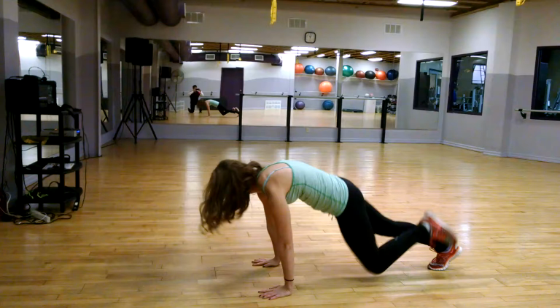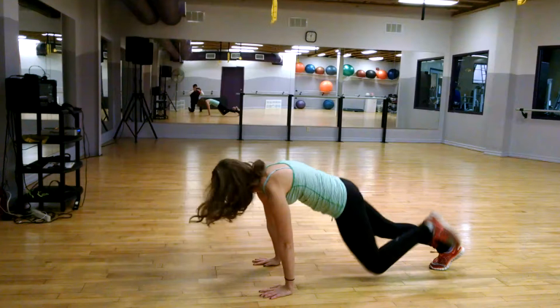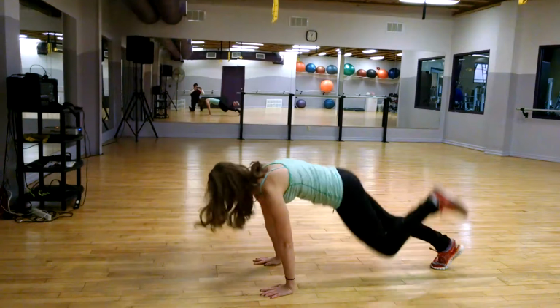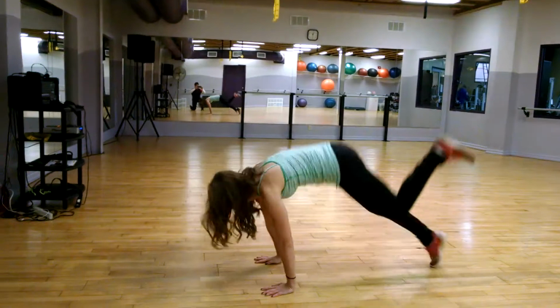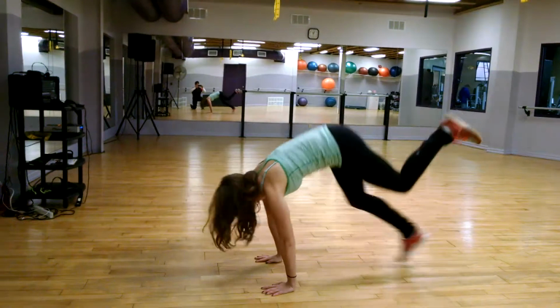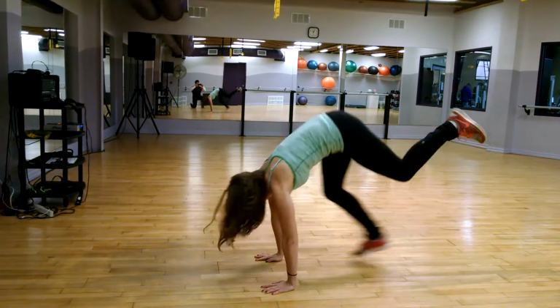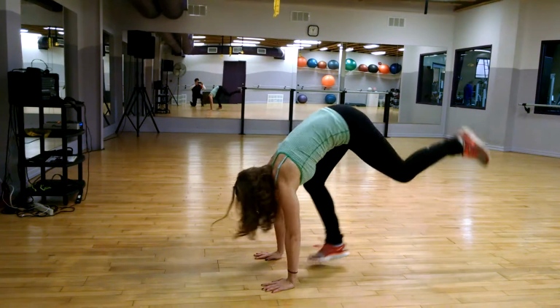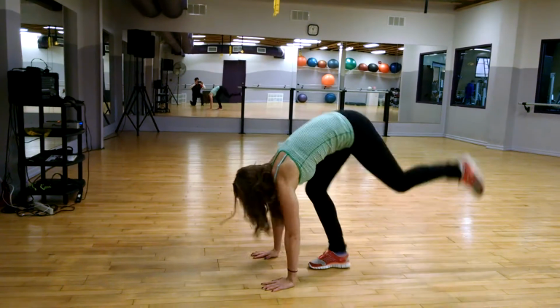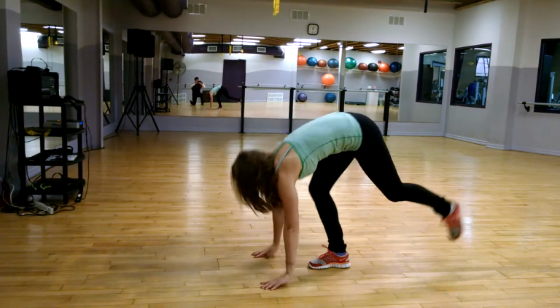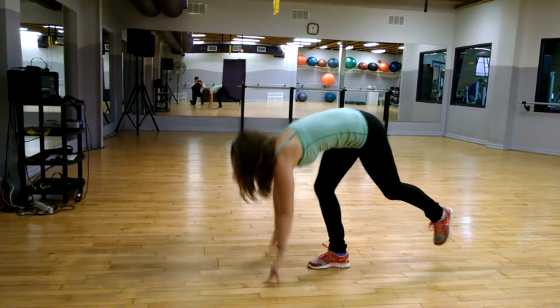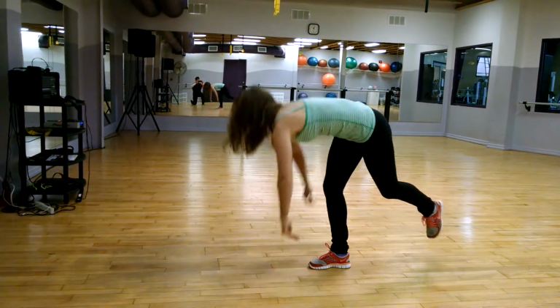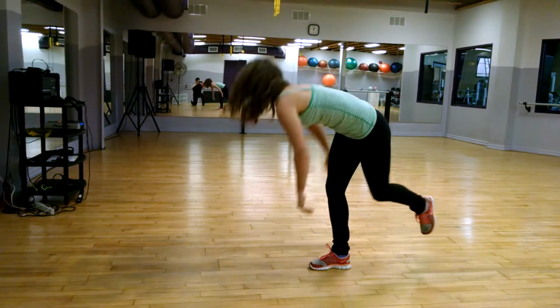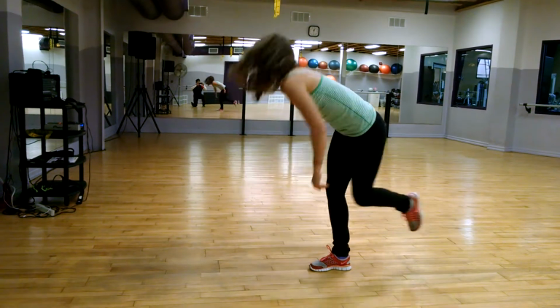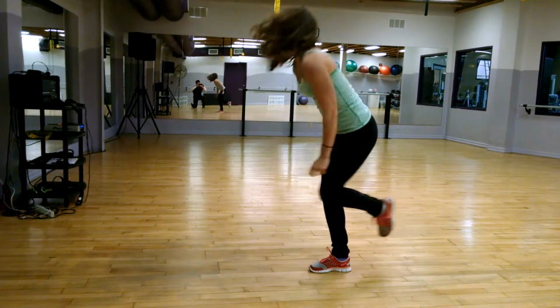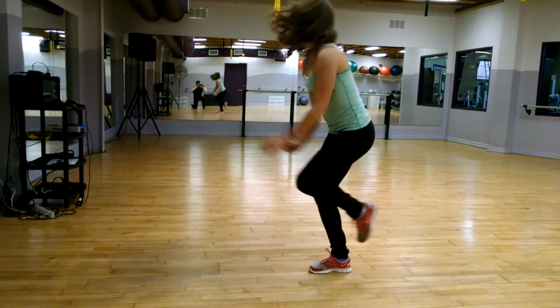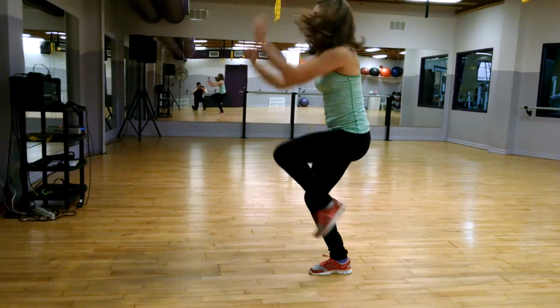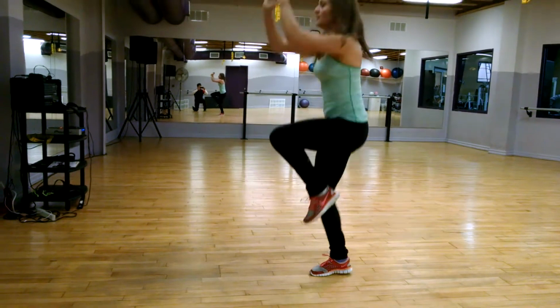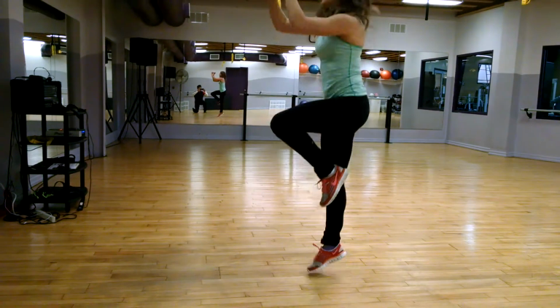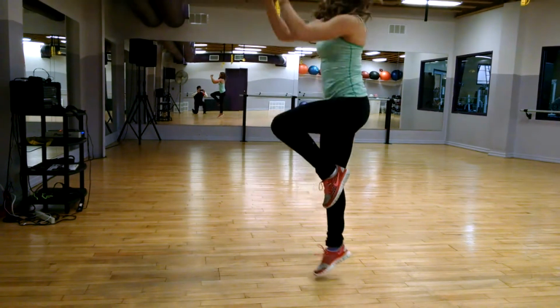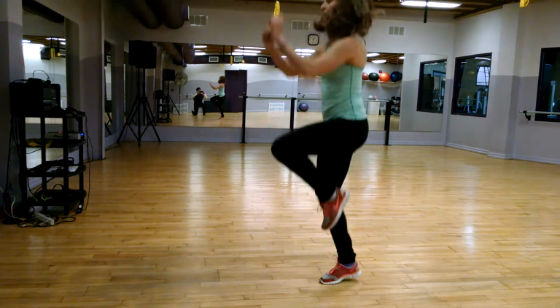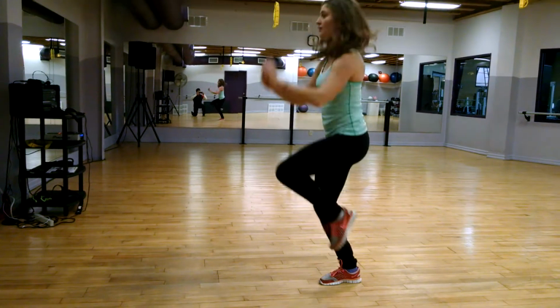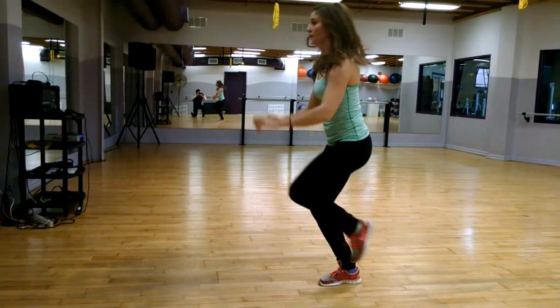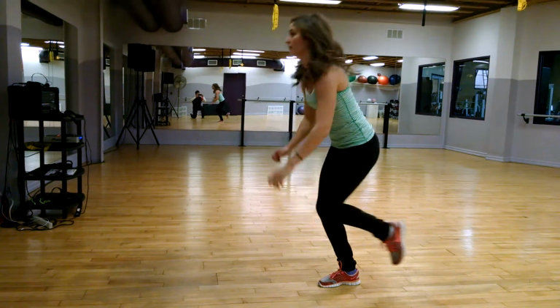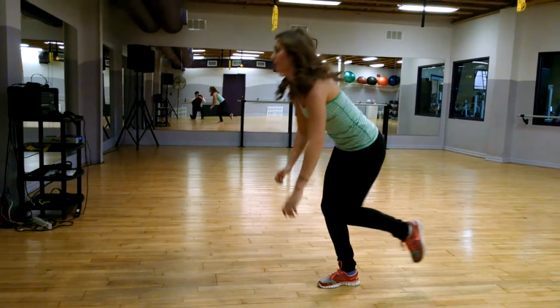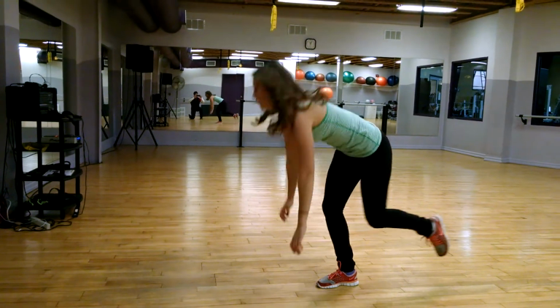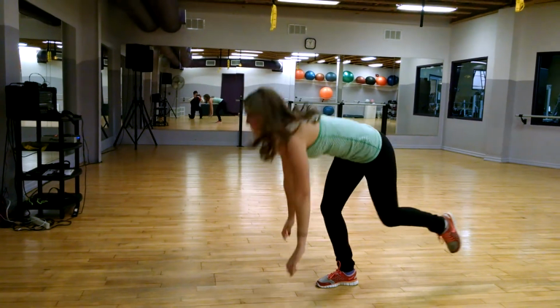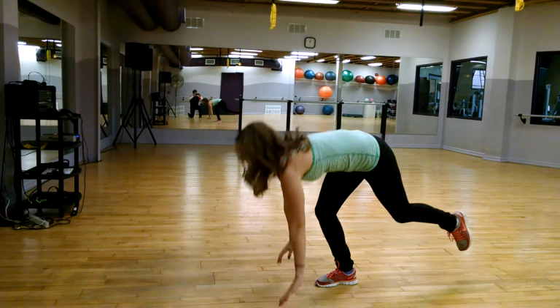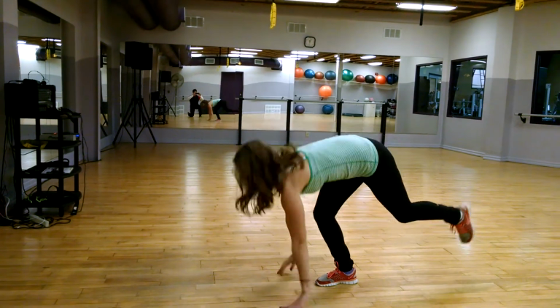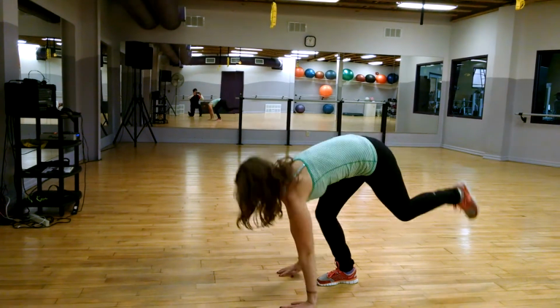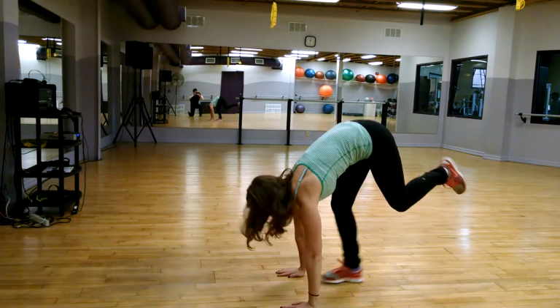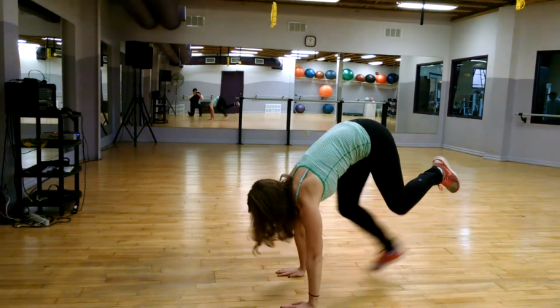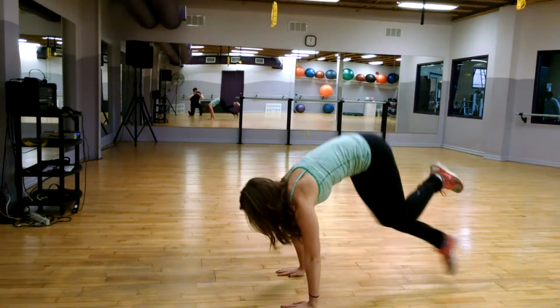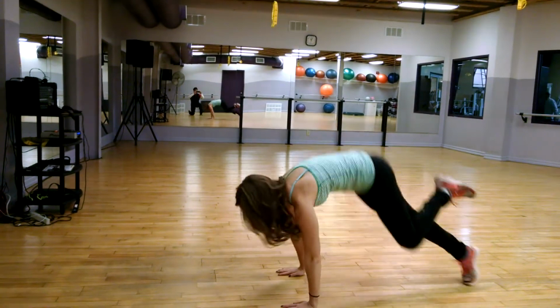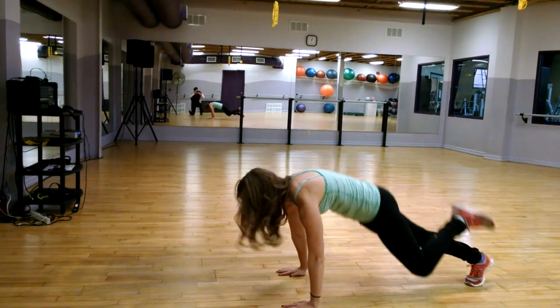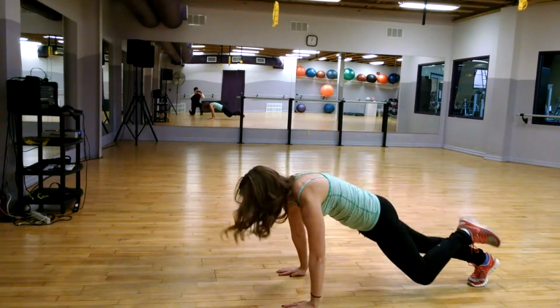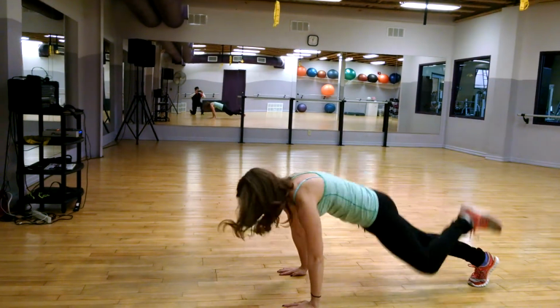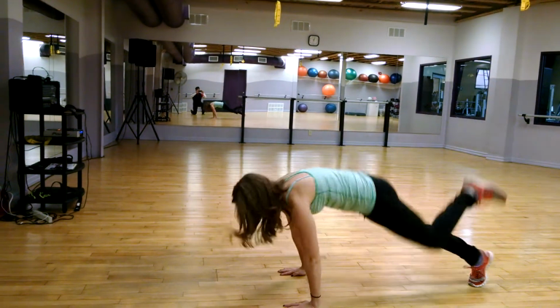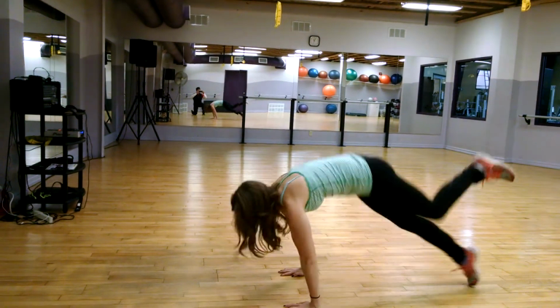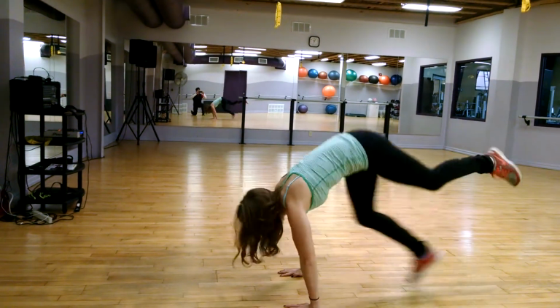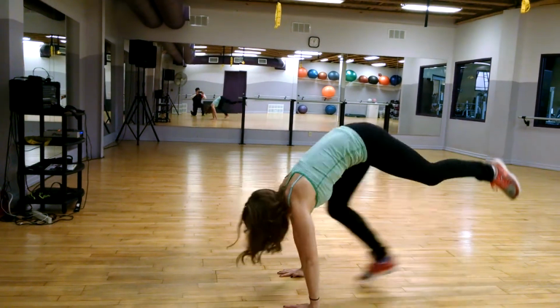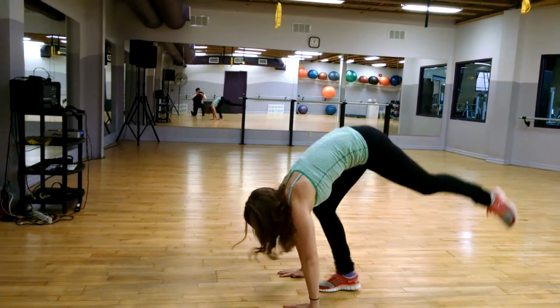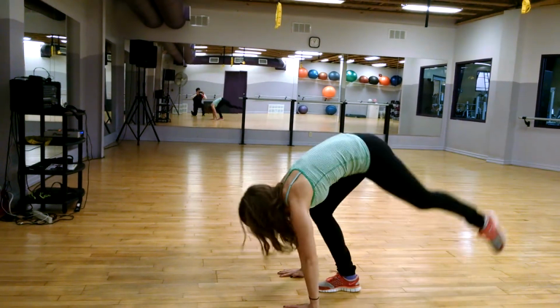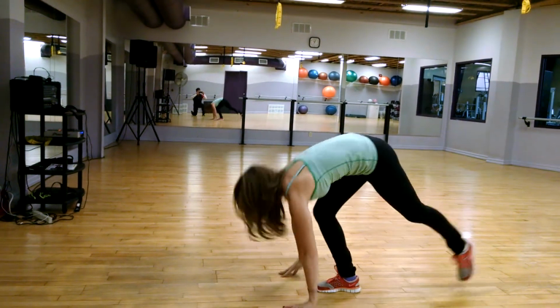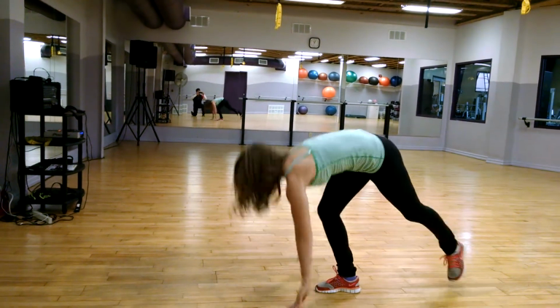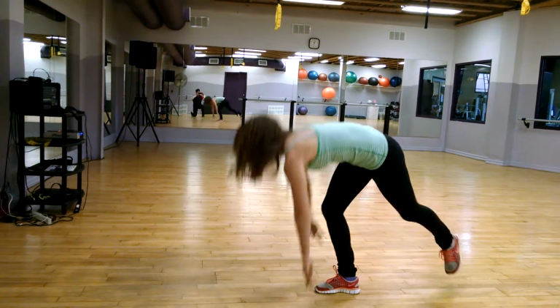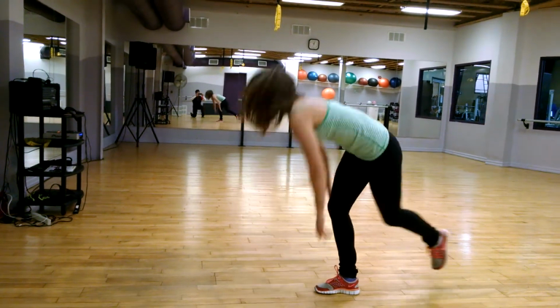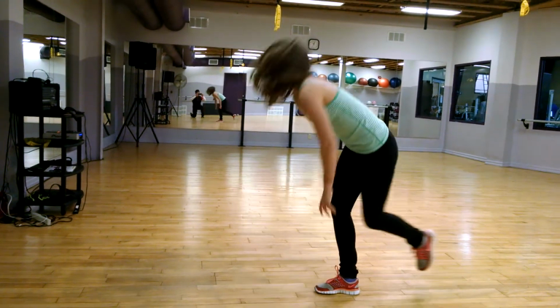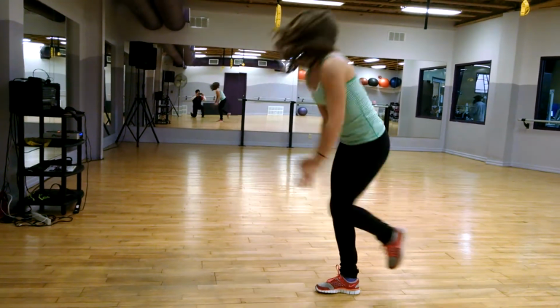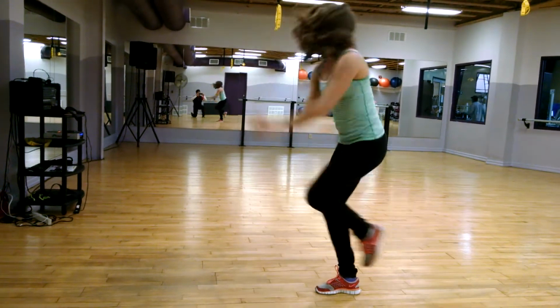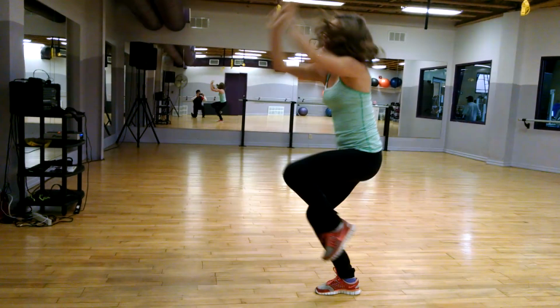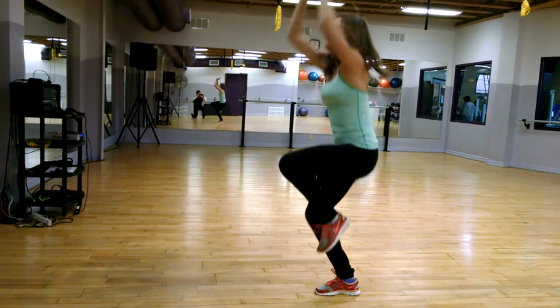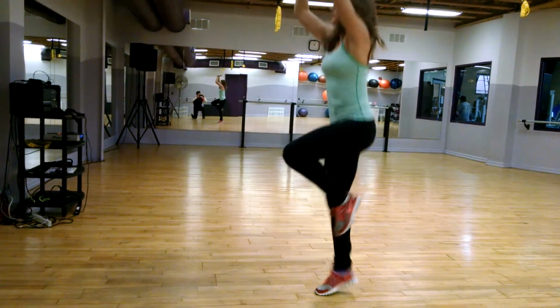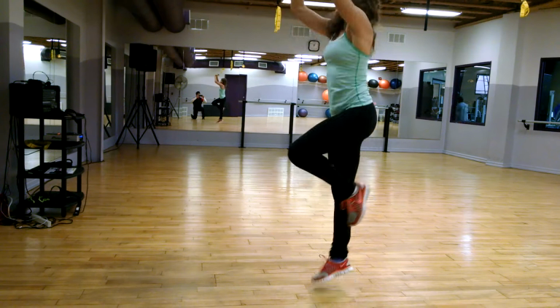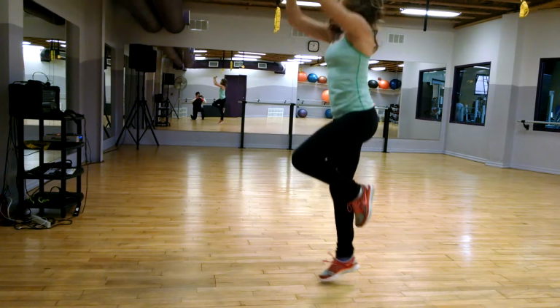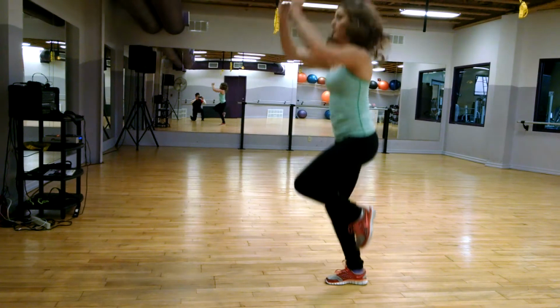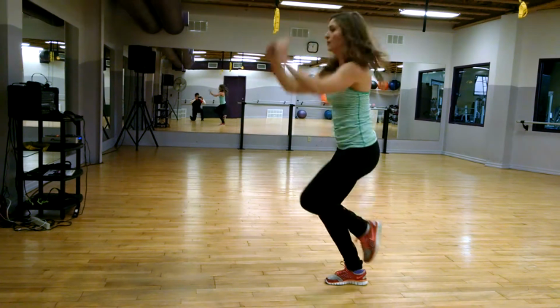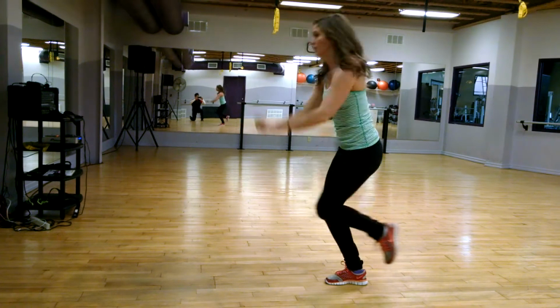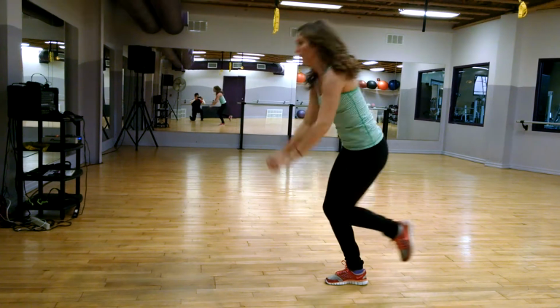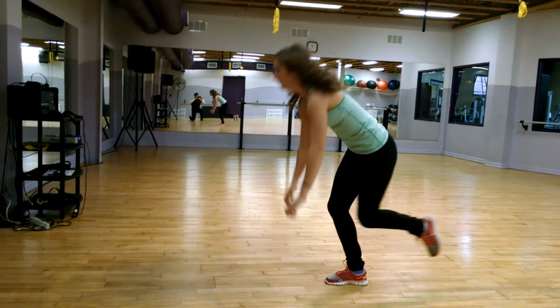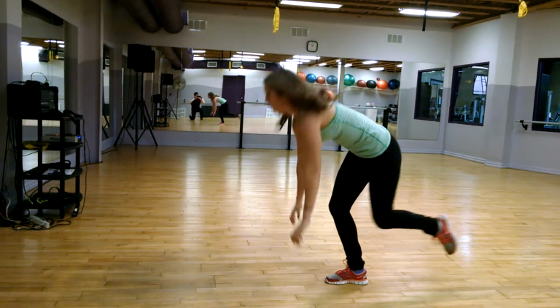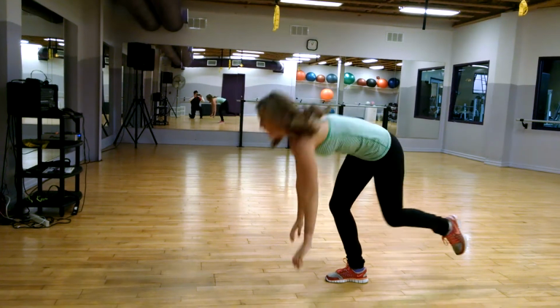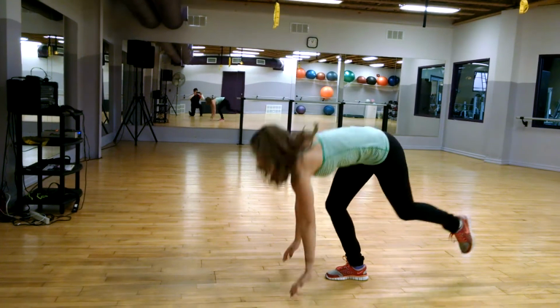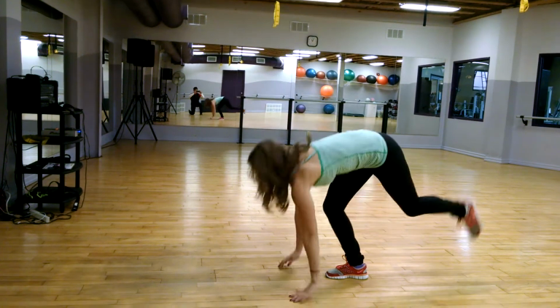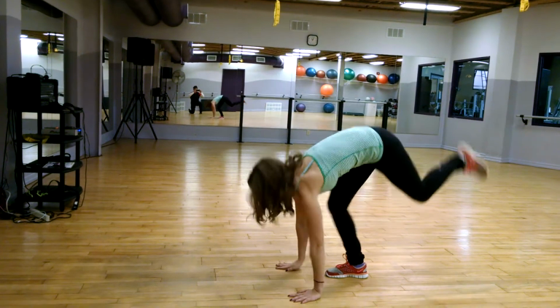Single leg version of the burpee — a little bit more intense, a little bit more aggressive. Not a beginner activity.